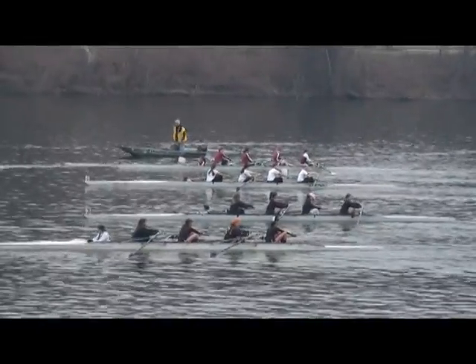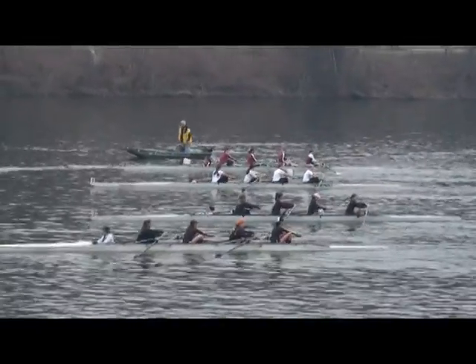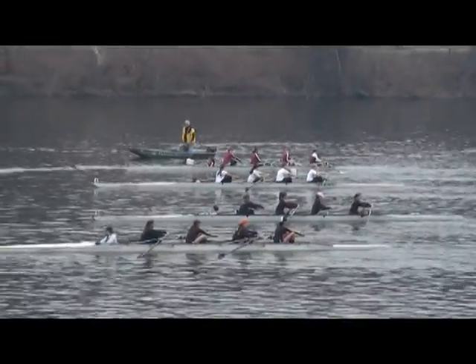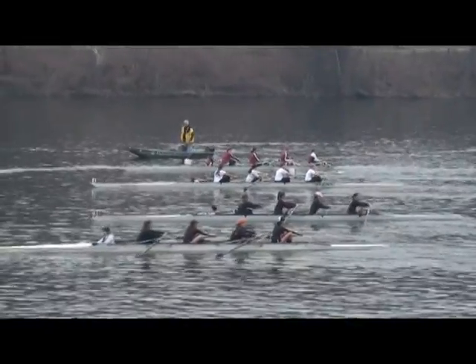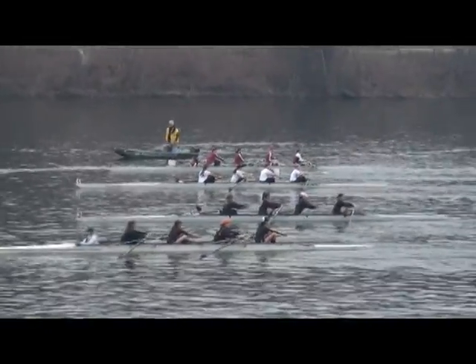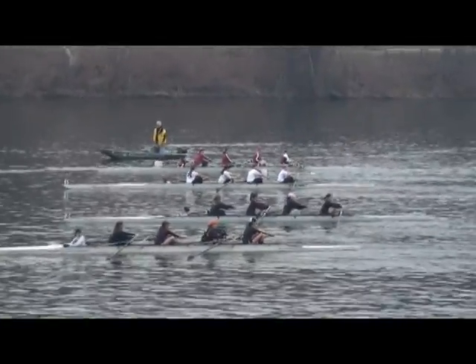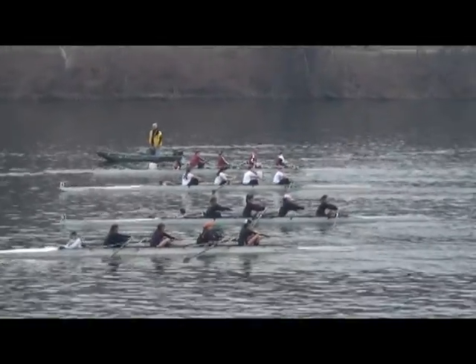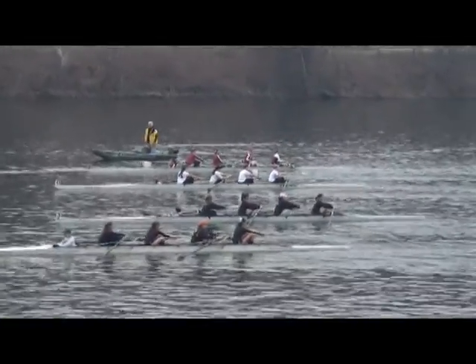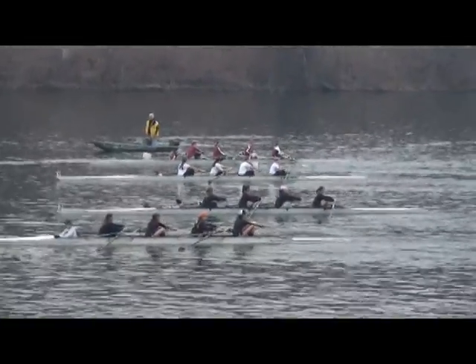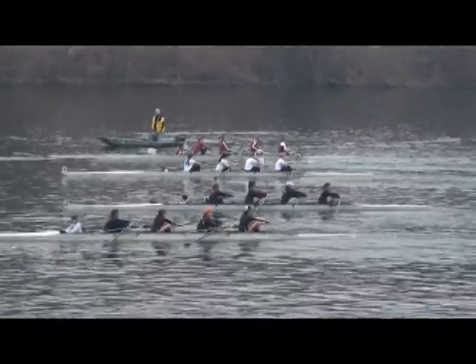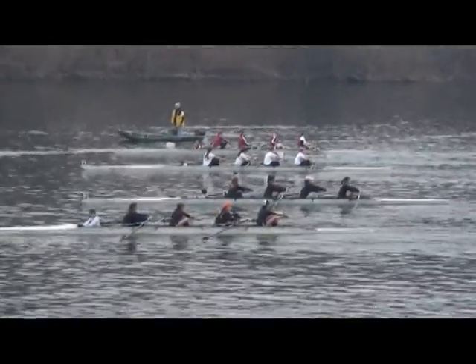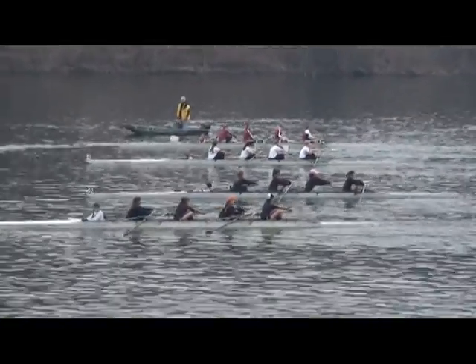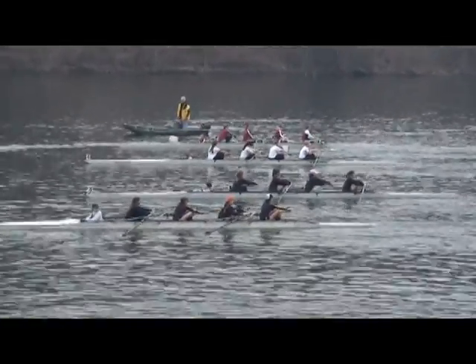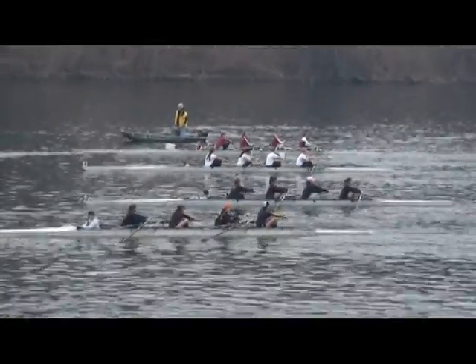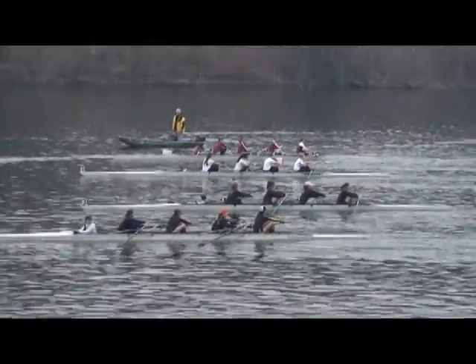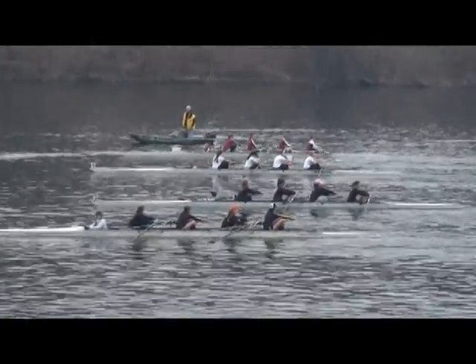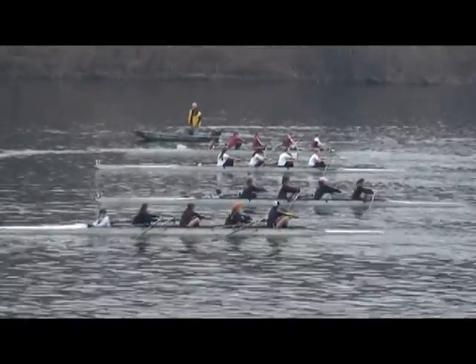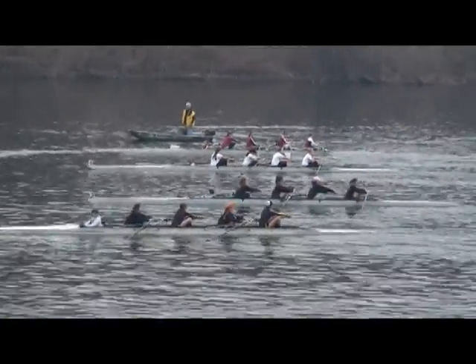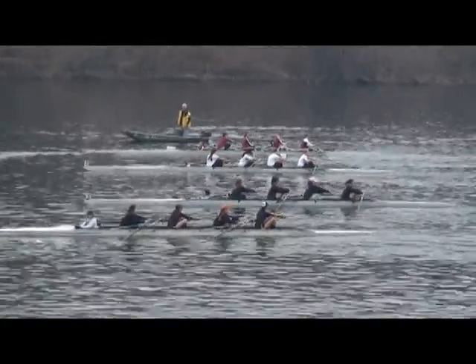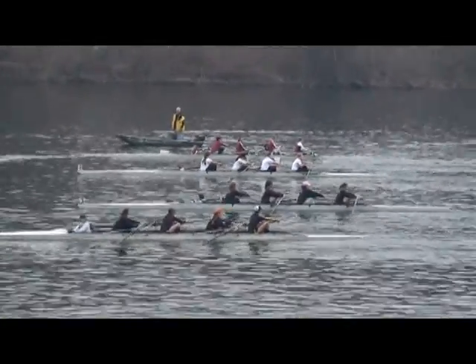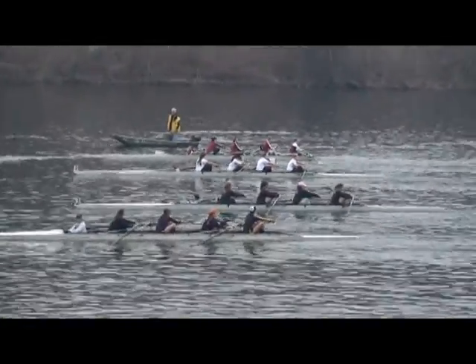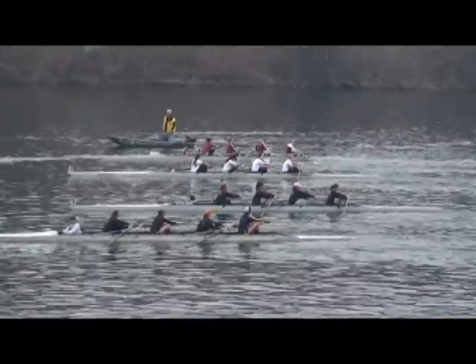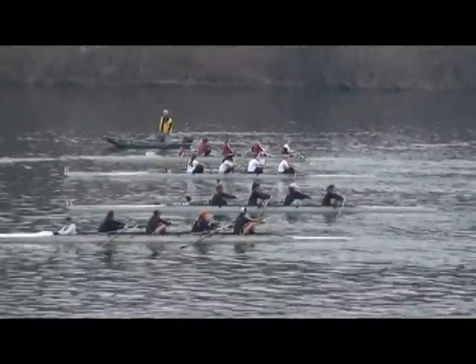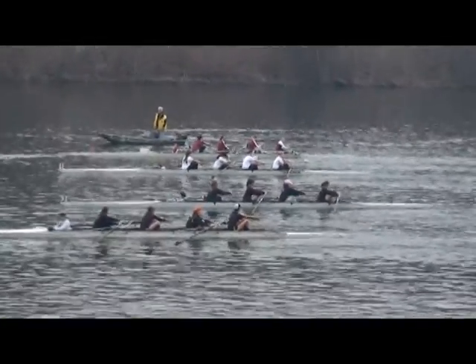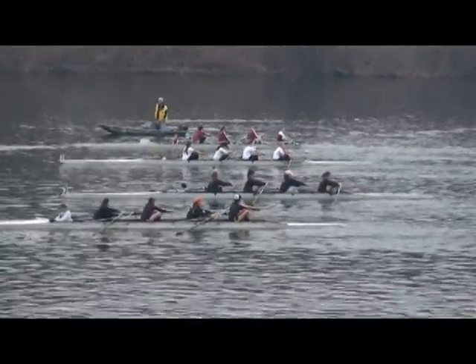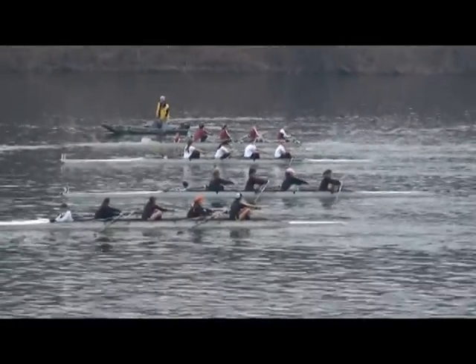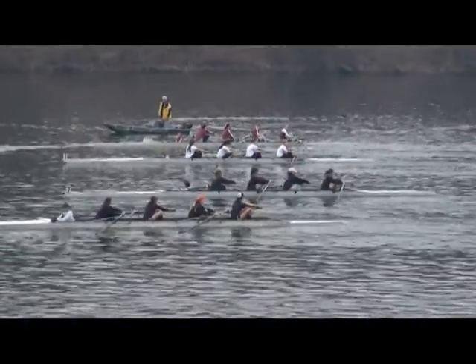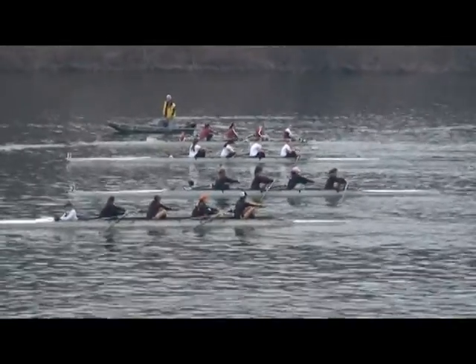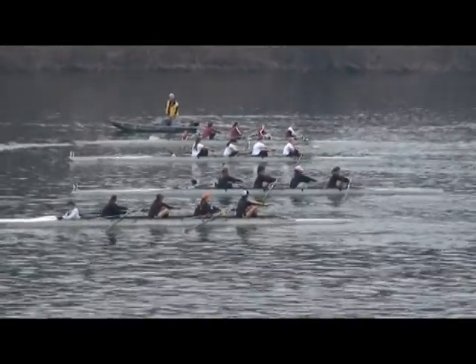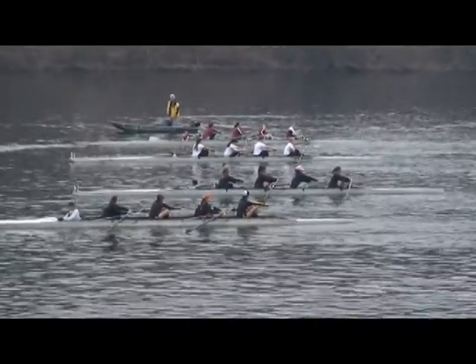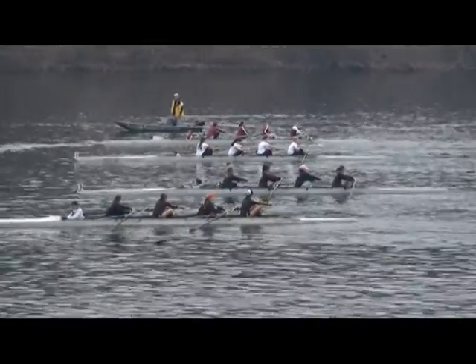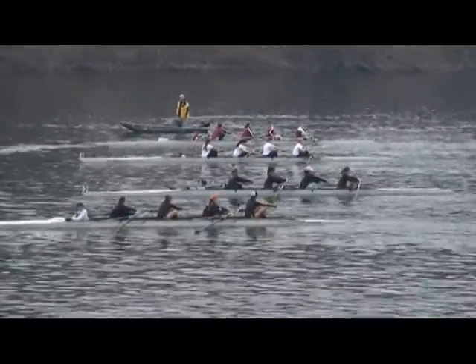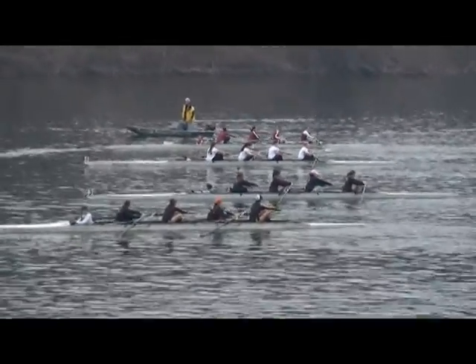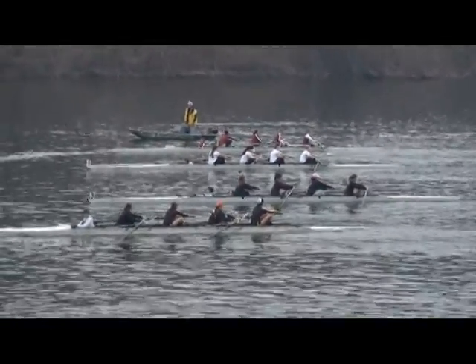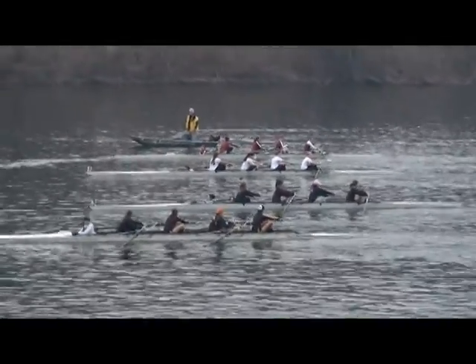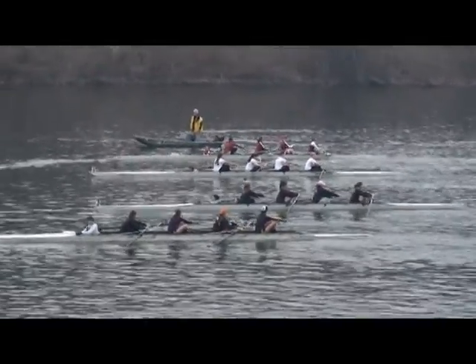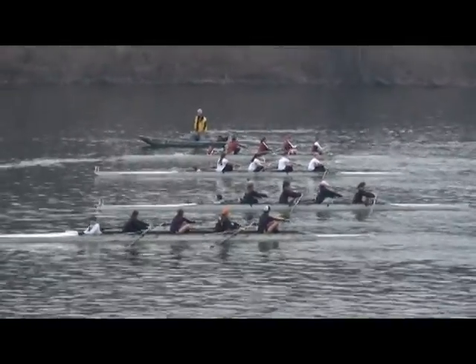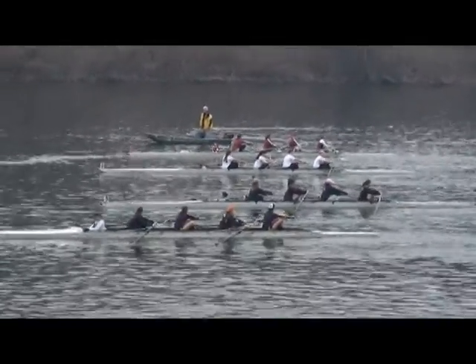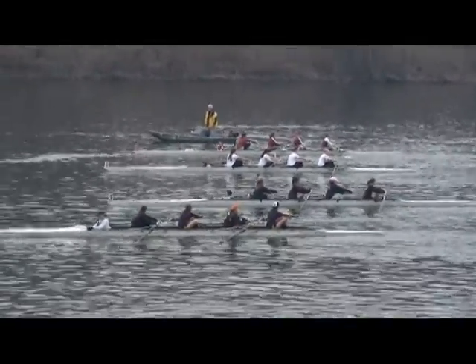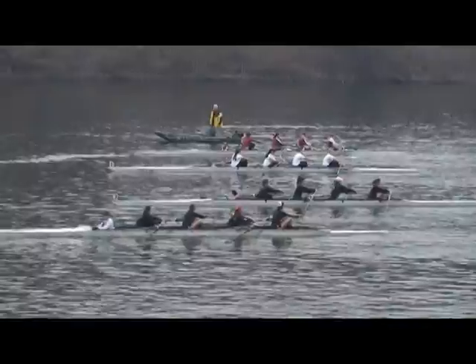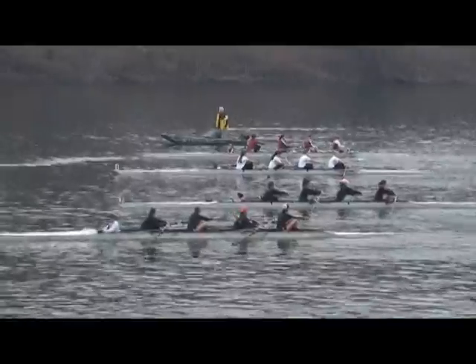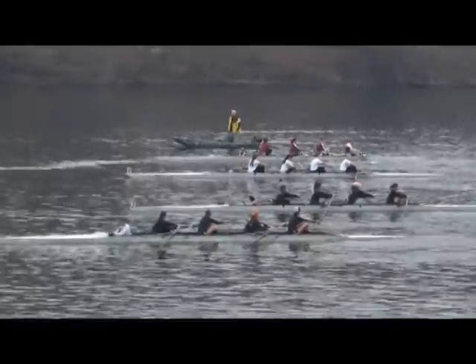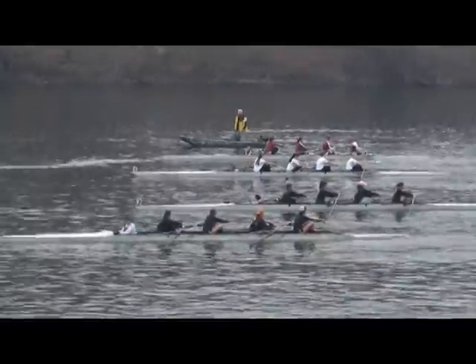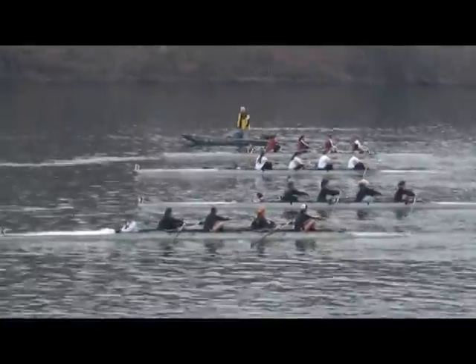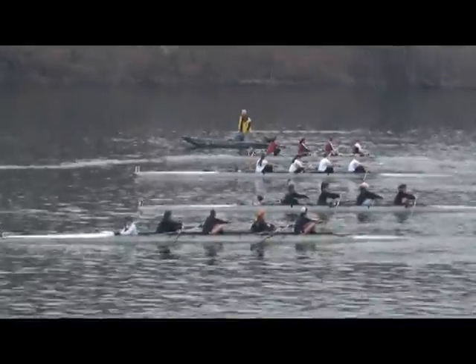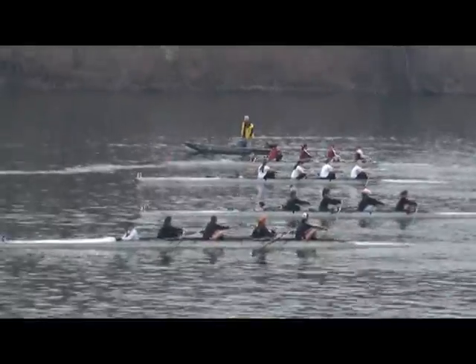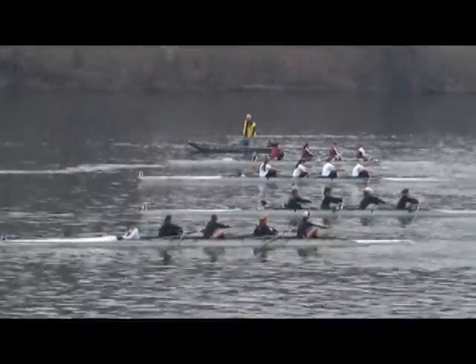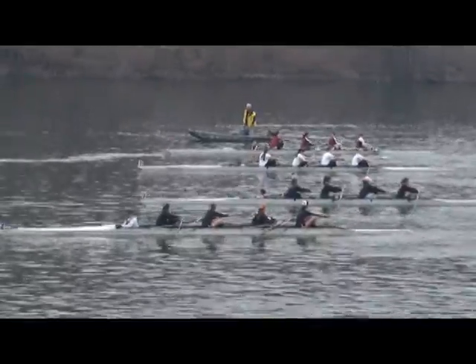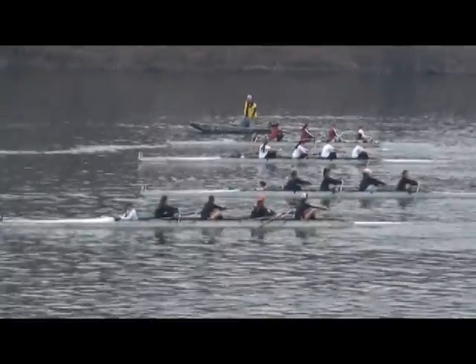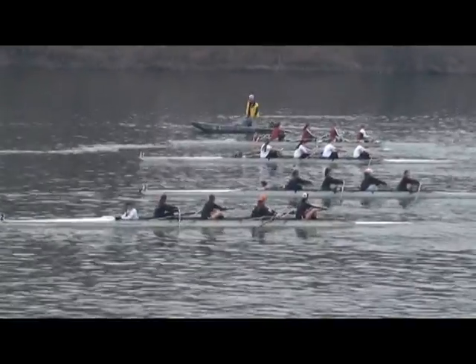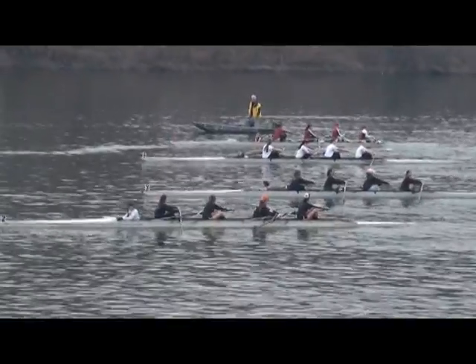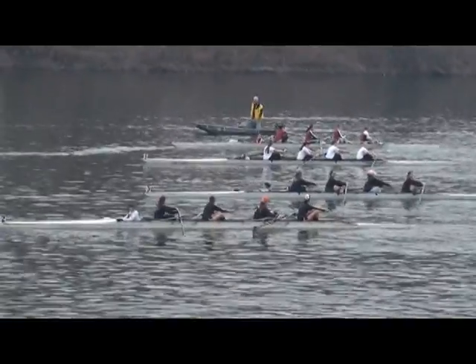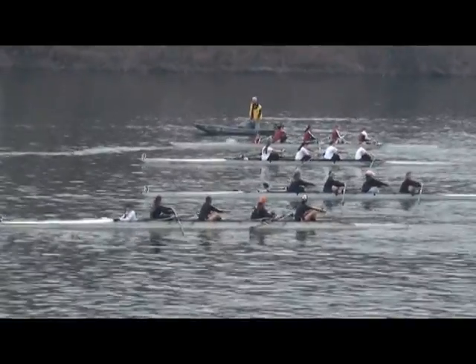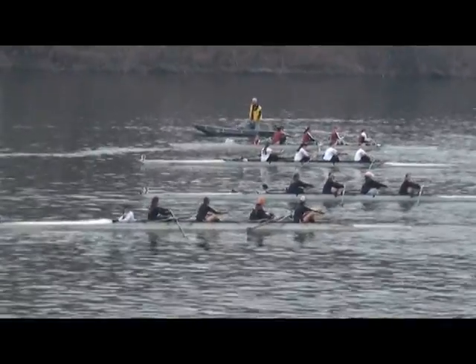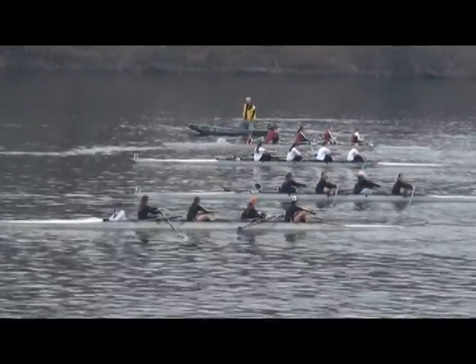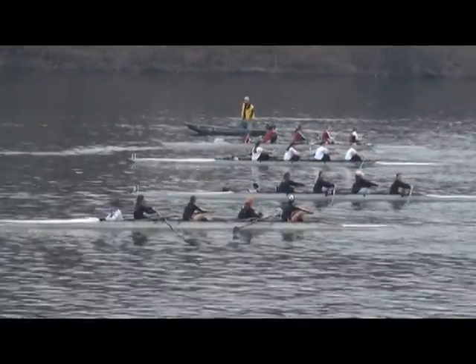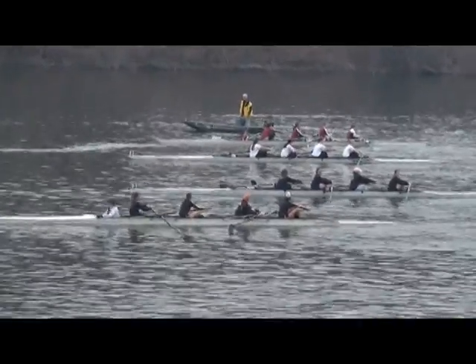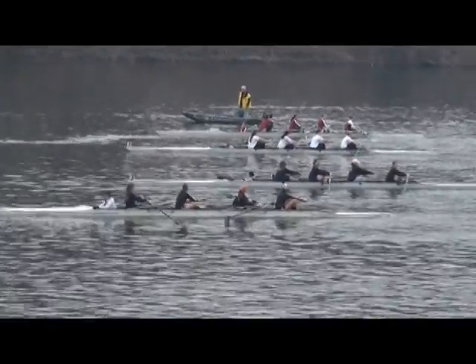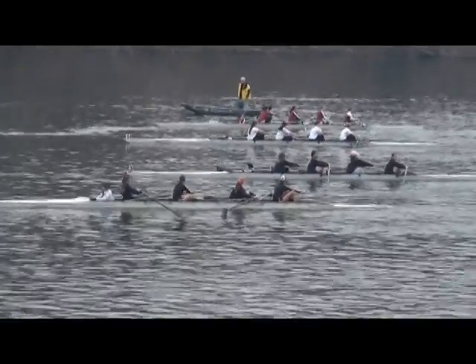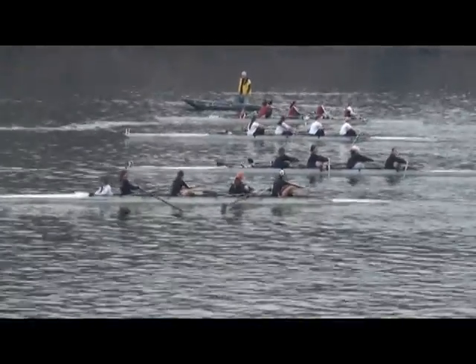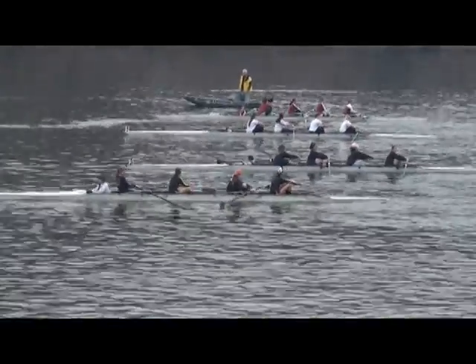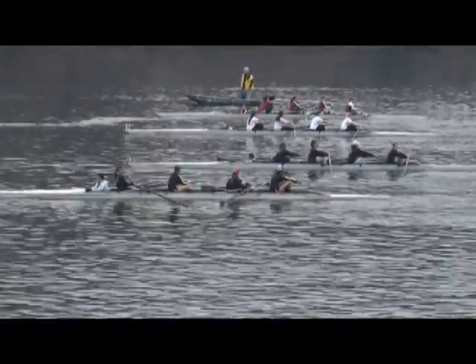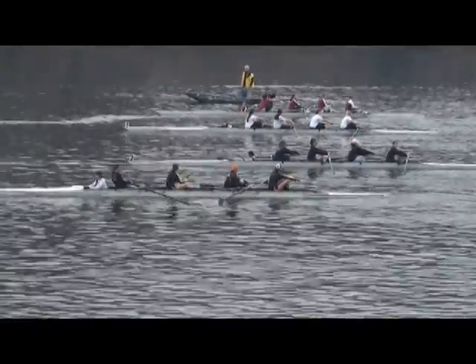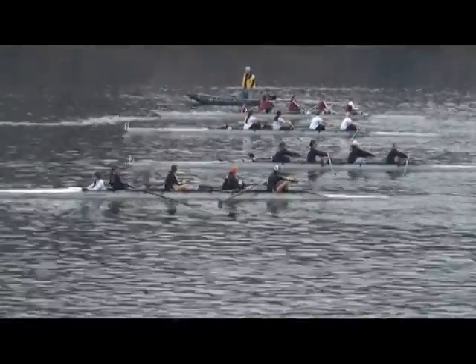Lanes 2, 3, 4, and 5, take a stroke. Everyone, please take one stroke.